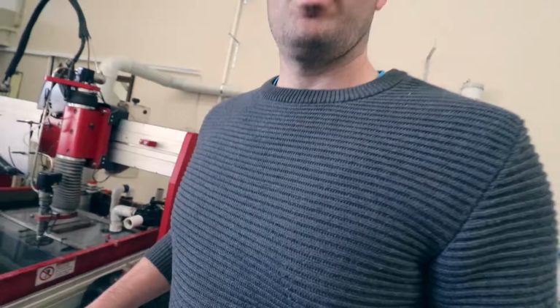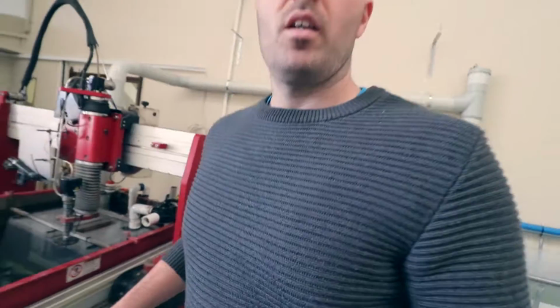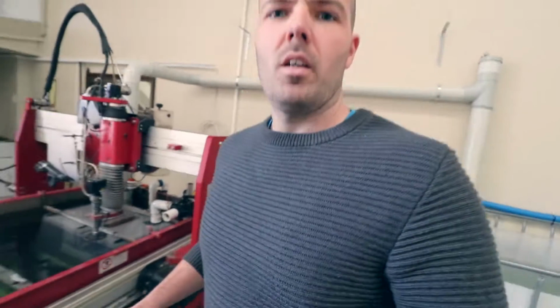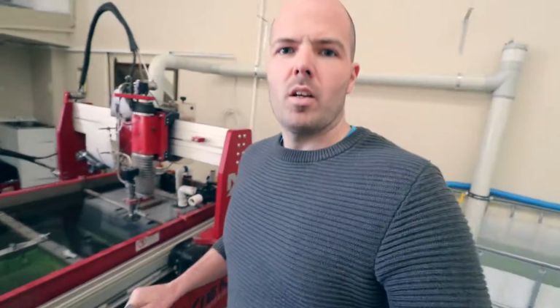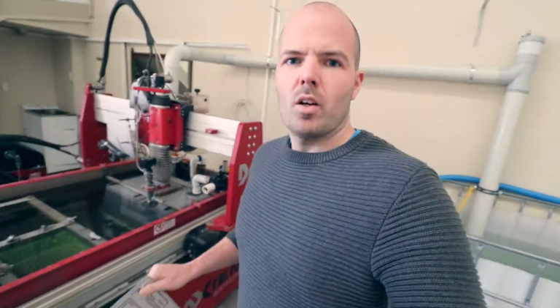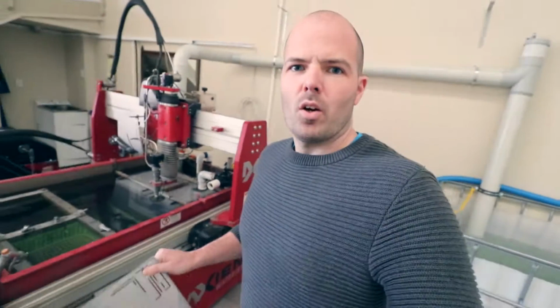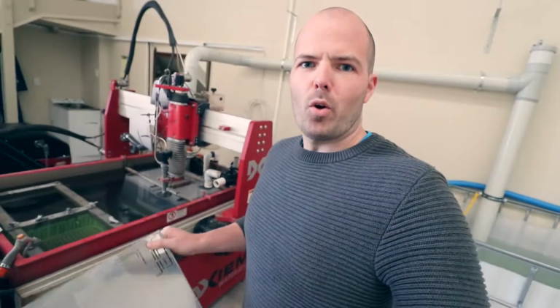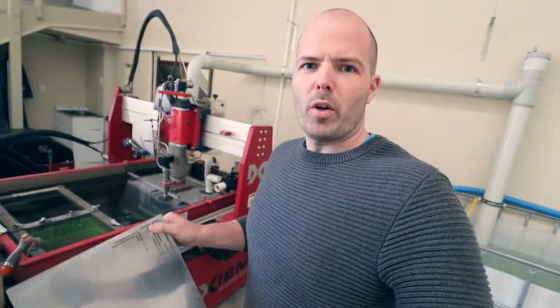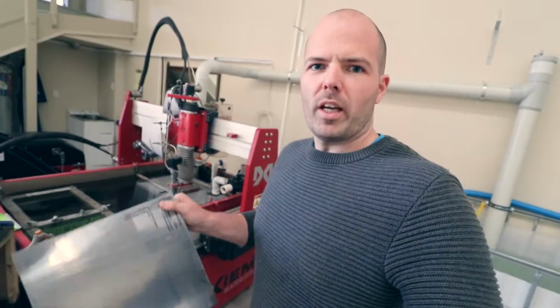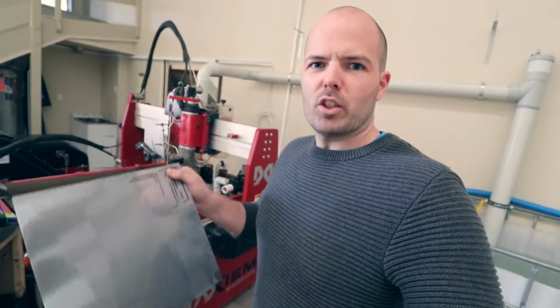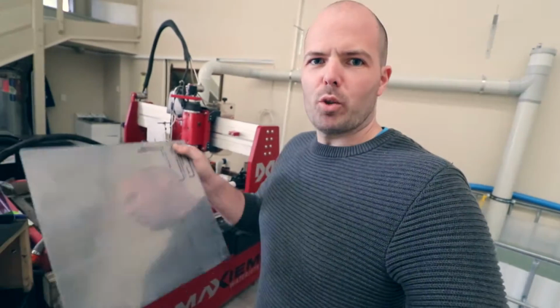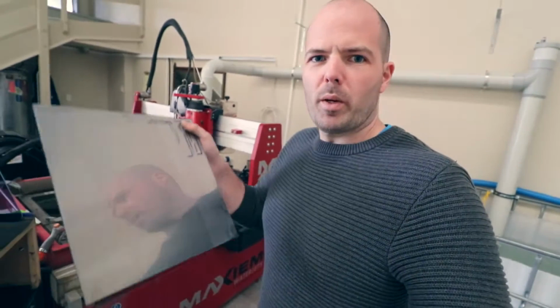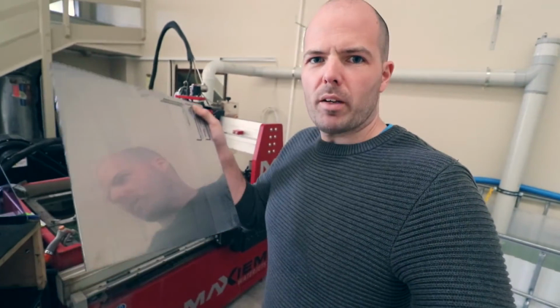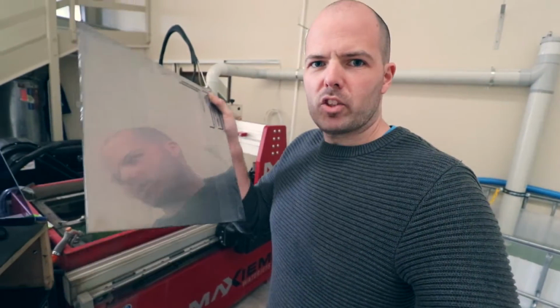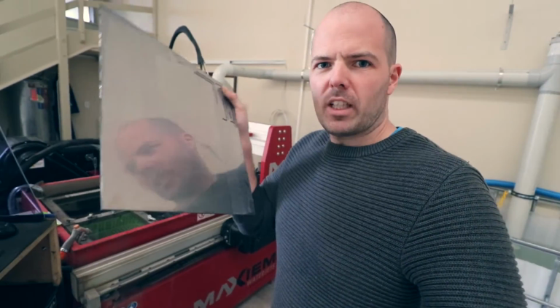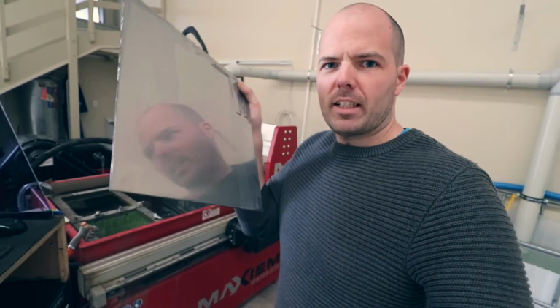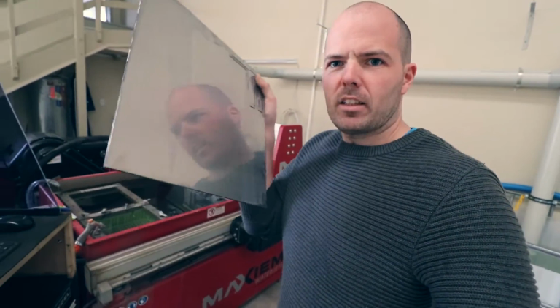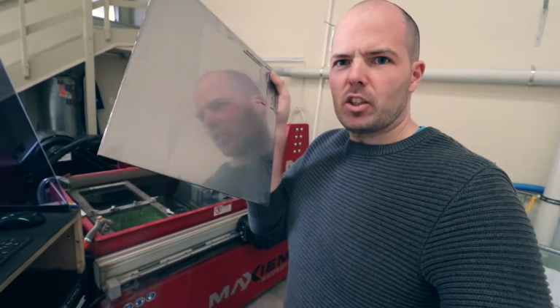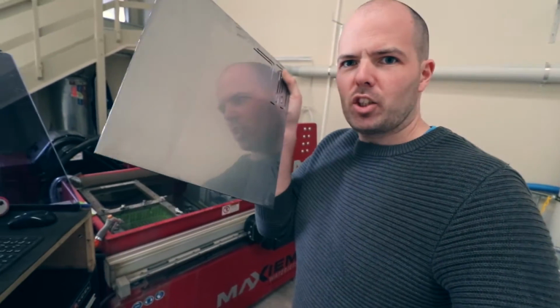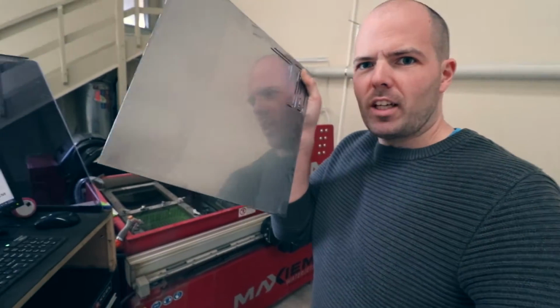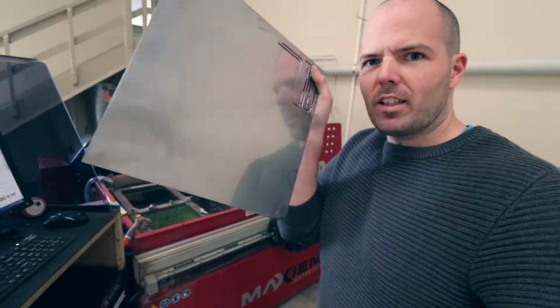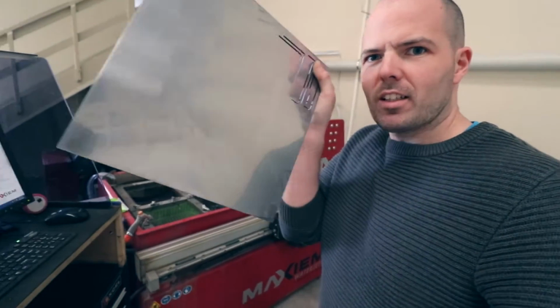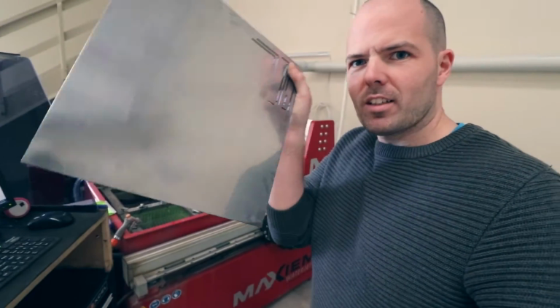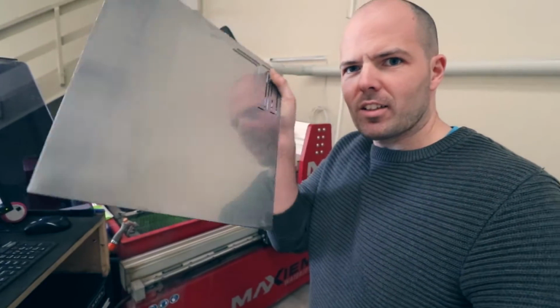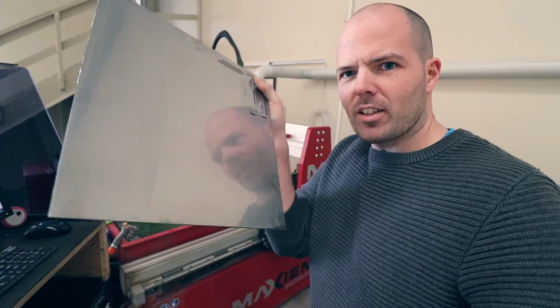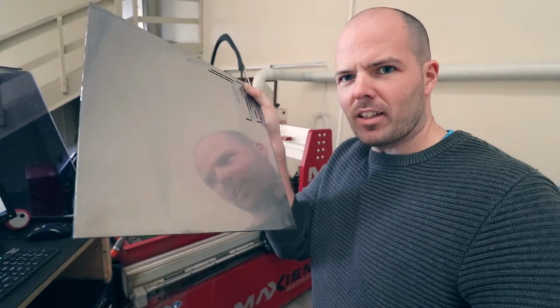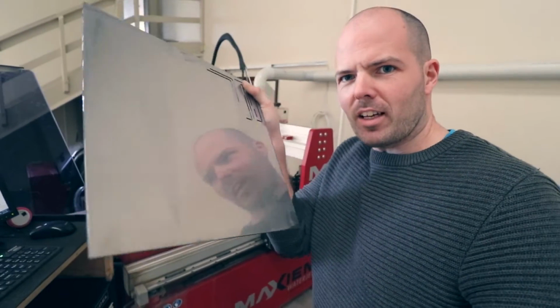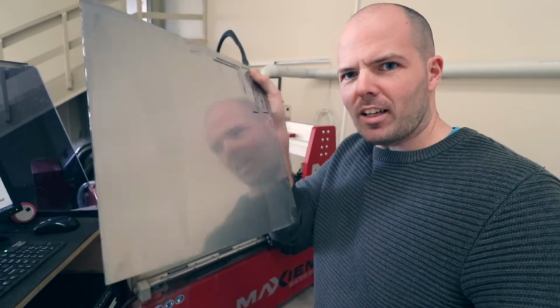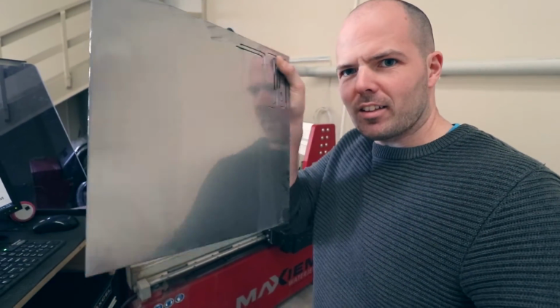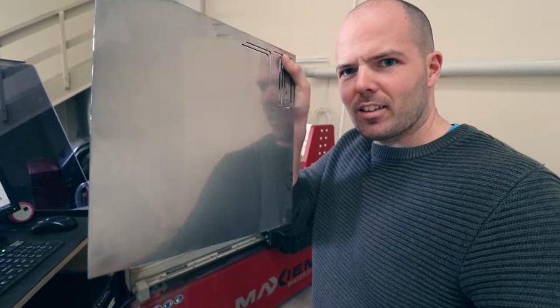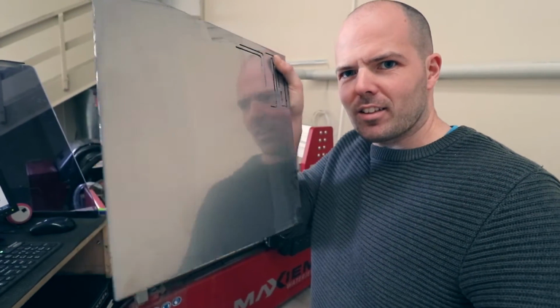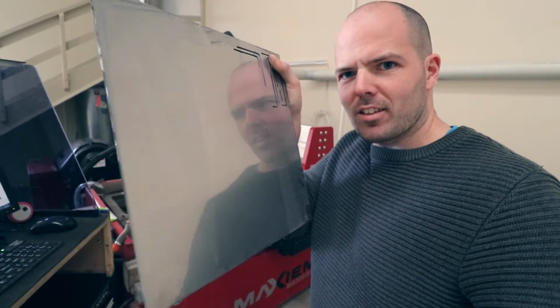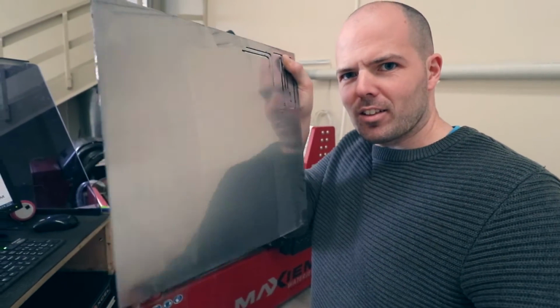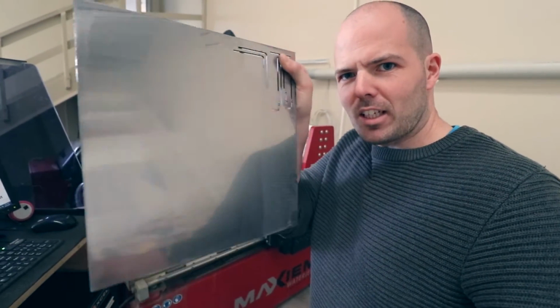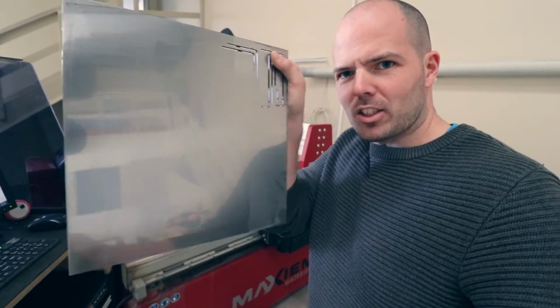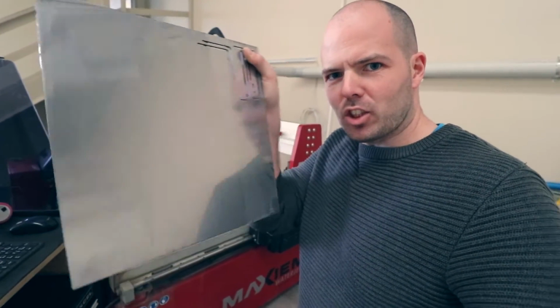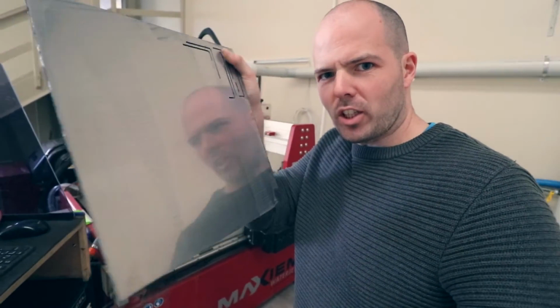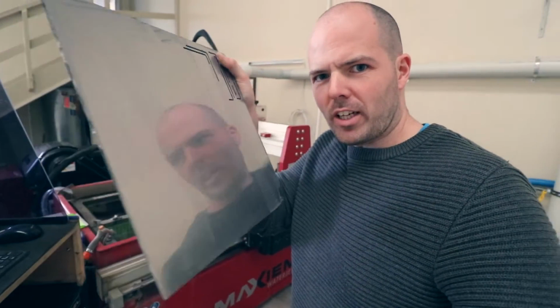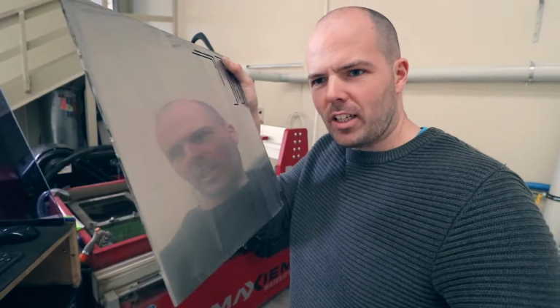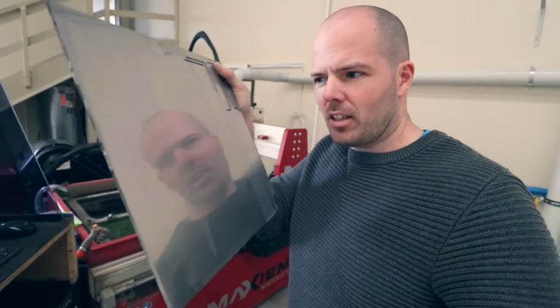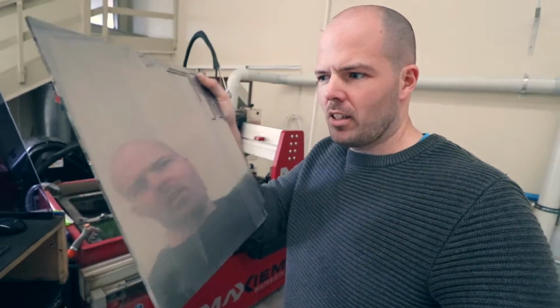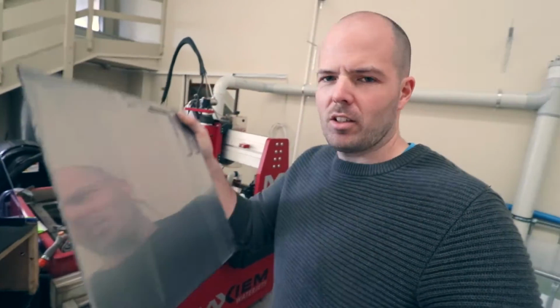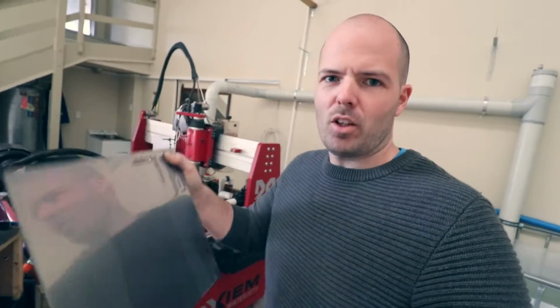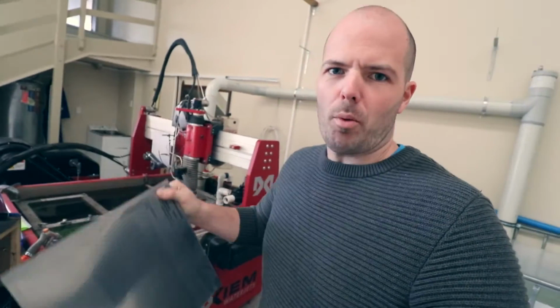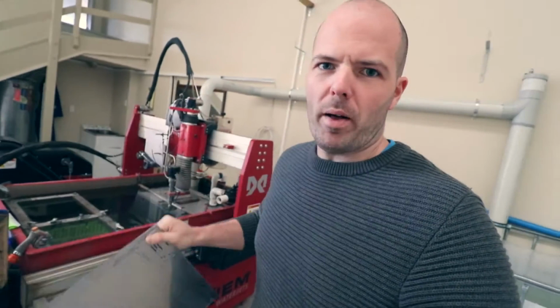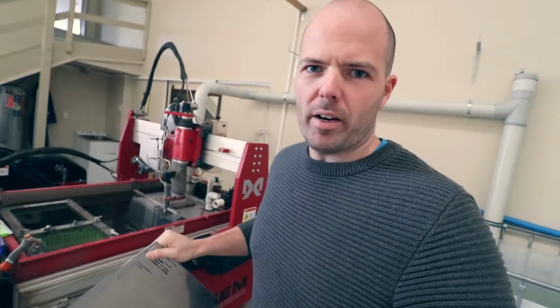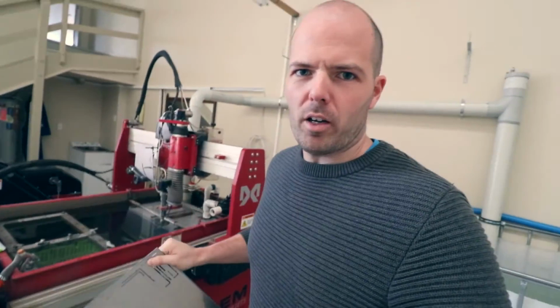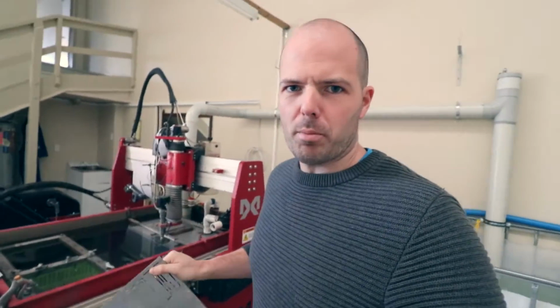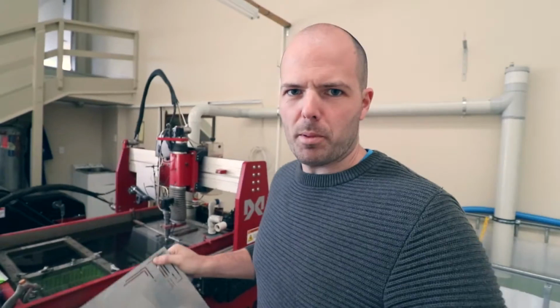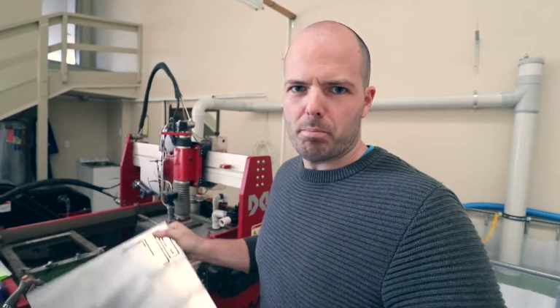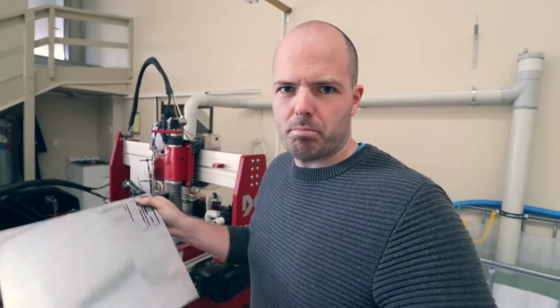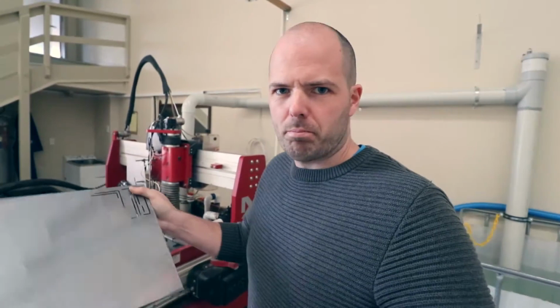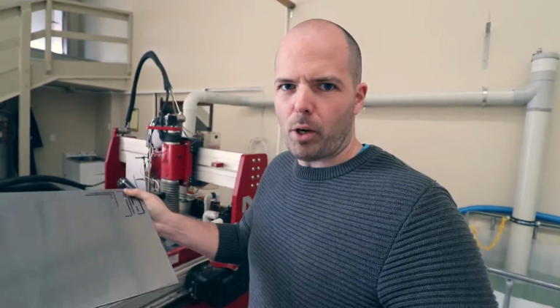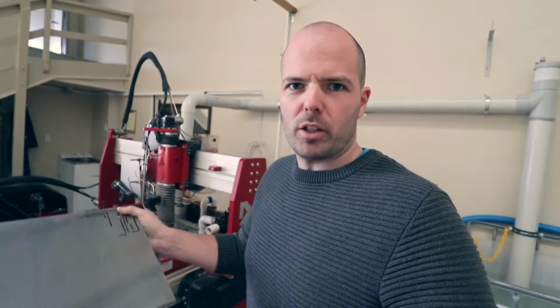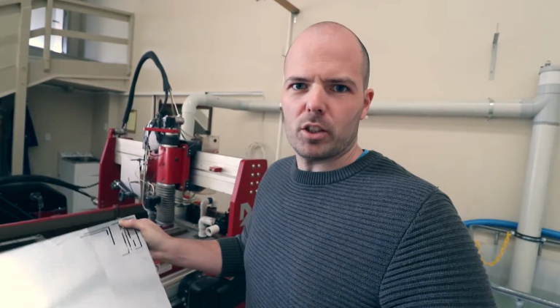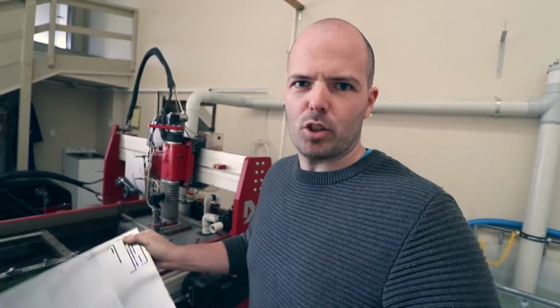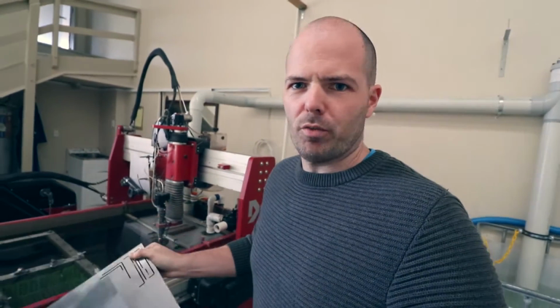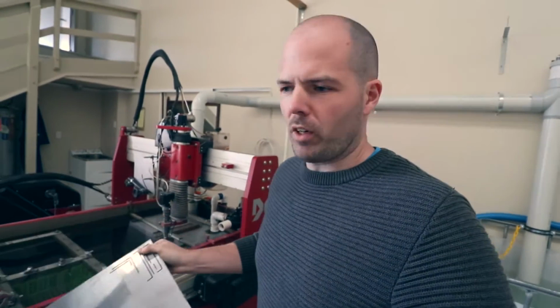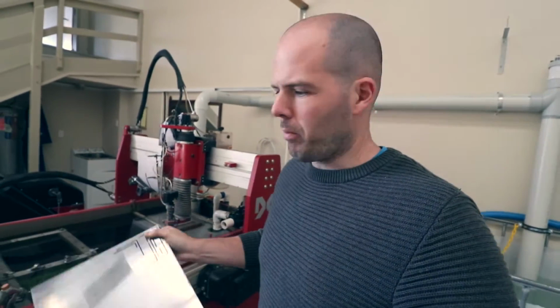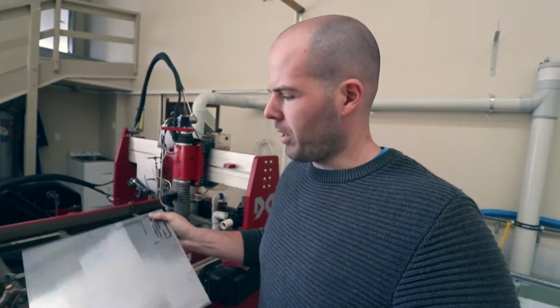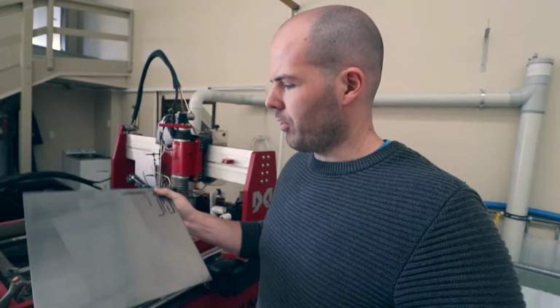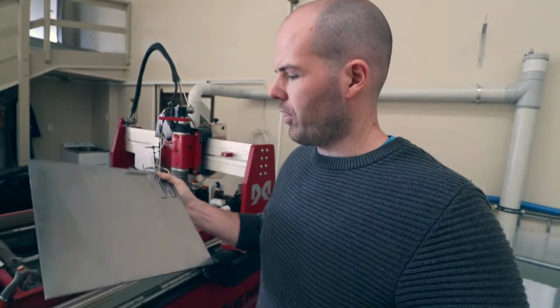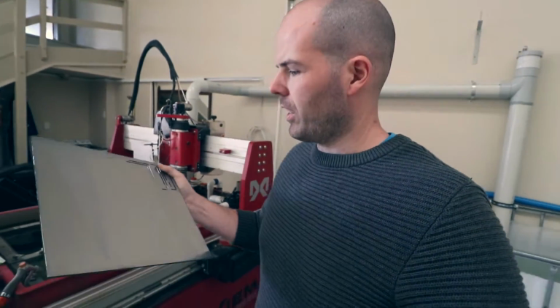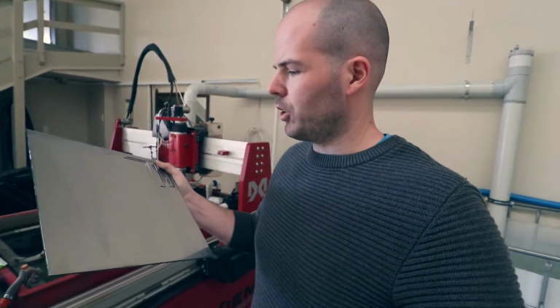We have sanded the sheet — look at that, nice and shiny. Not mirror finish, though; it would be pointless going for a mirror finish.